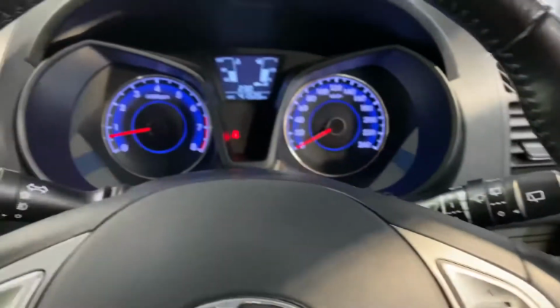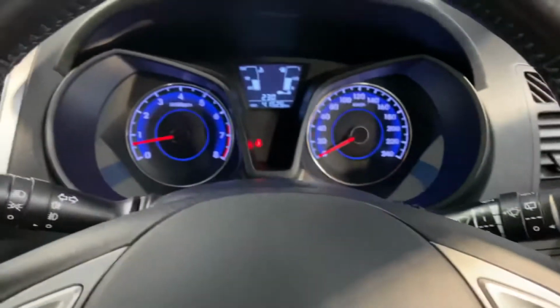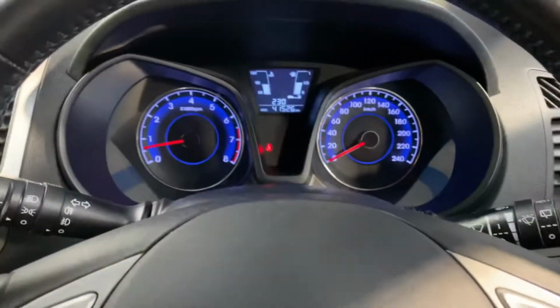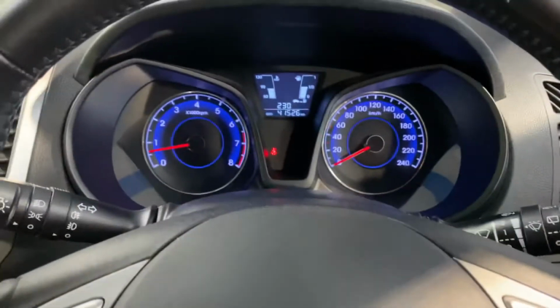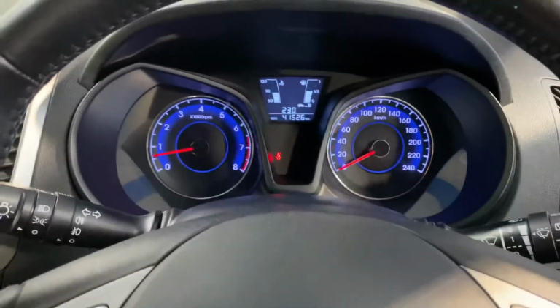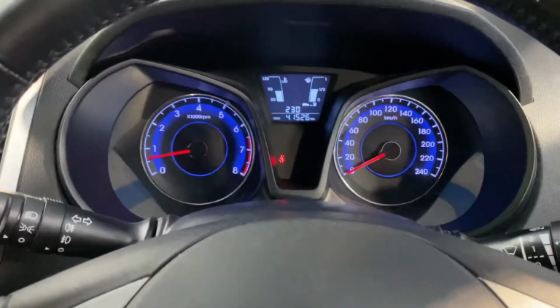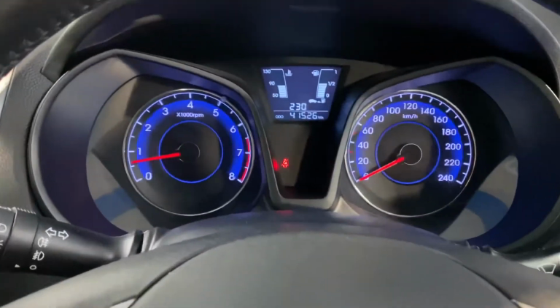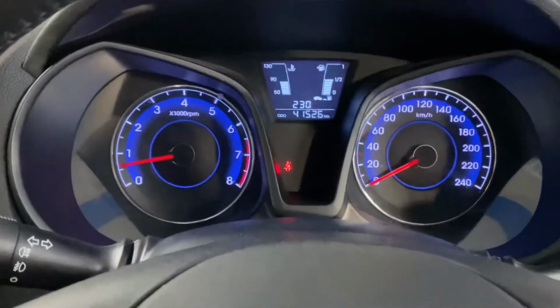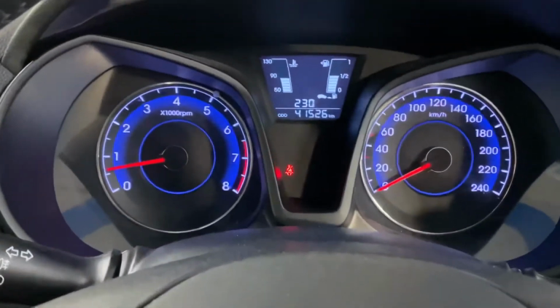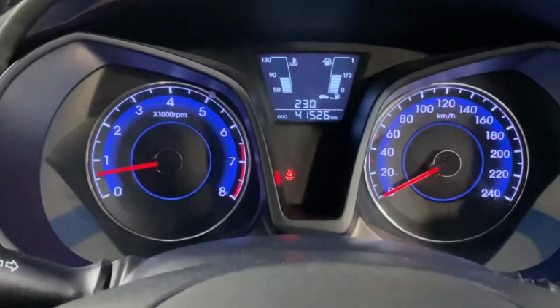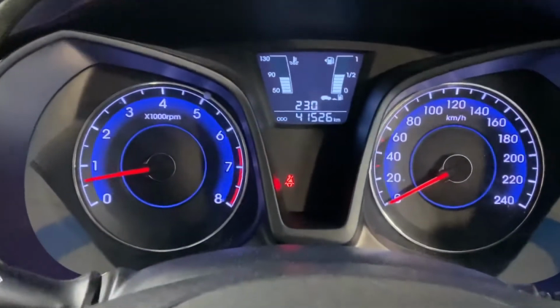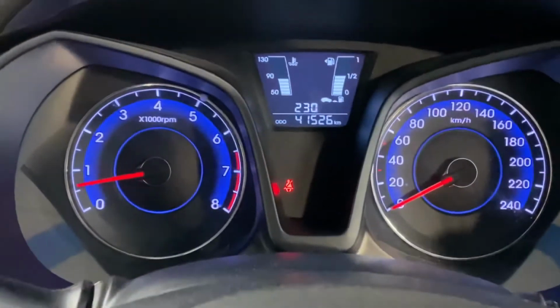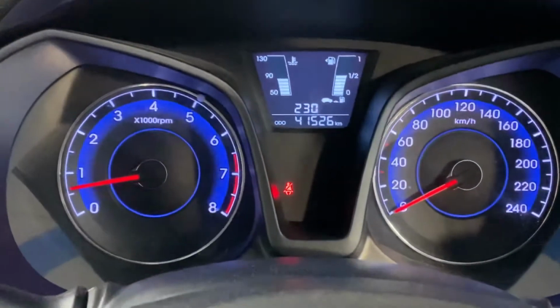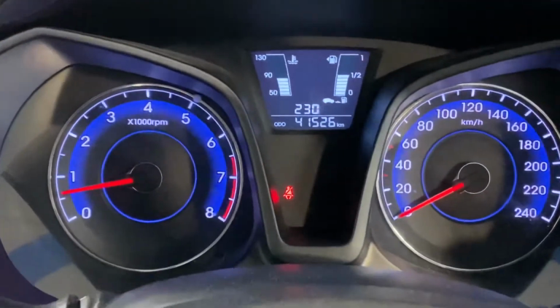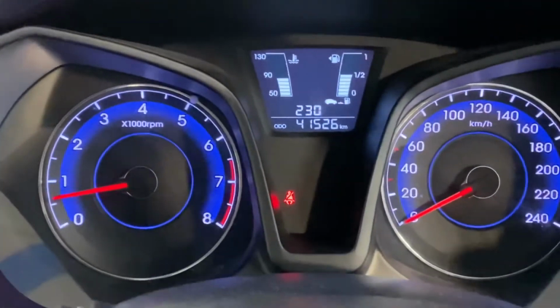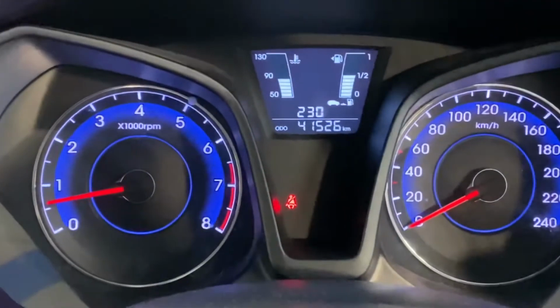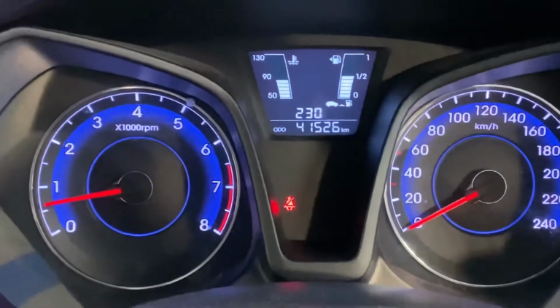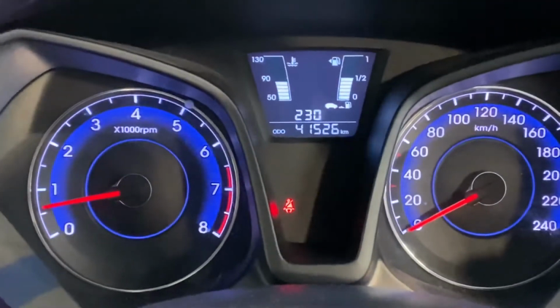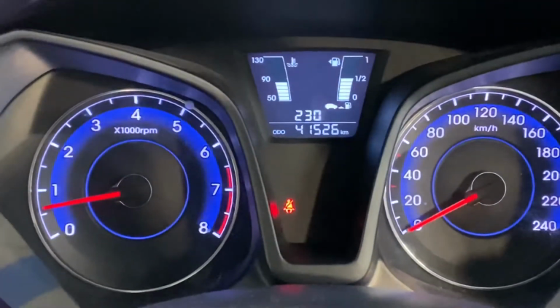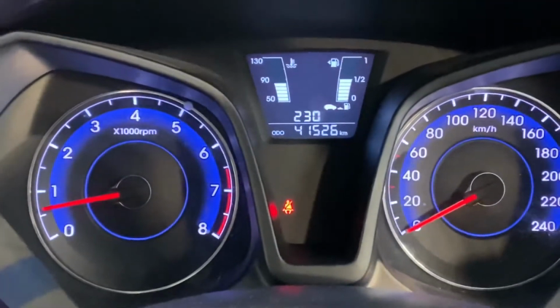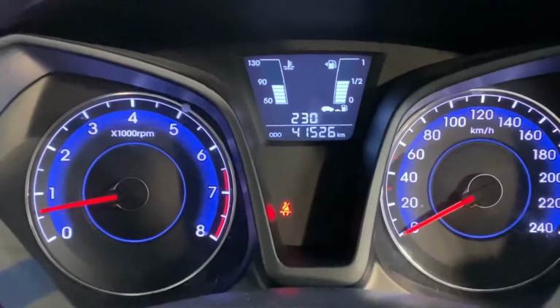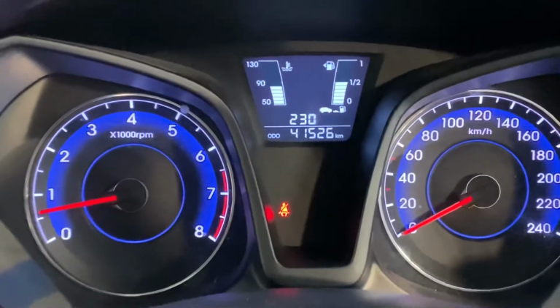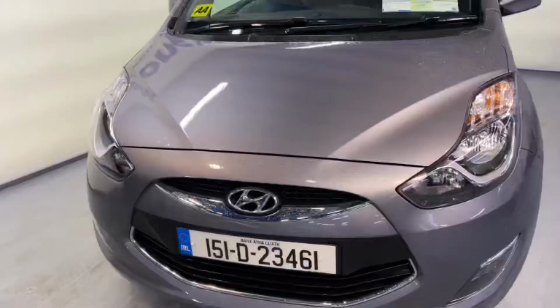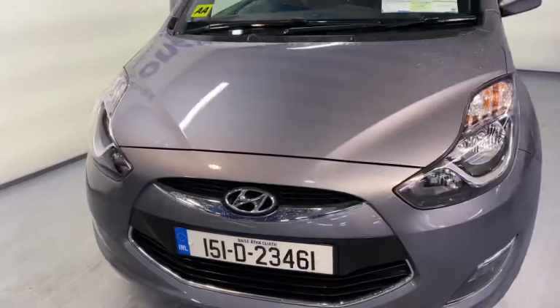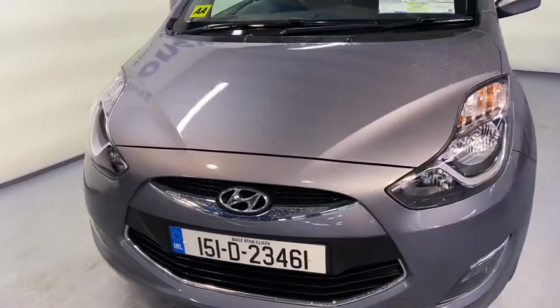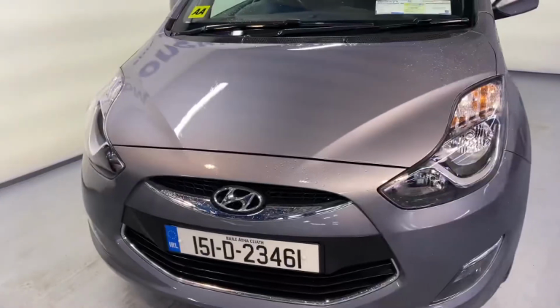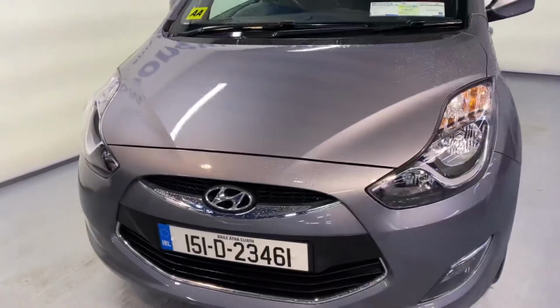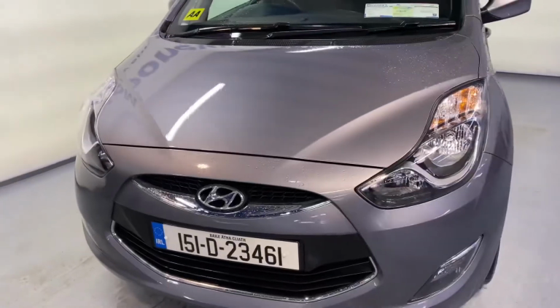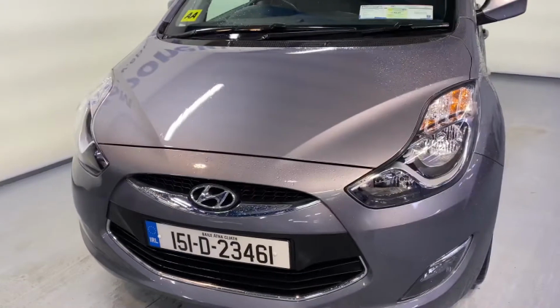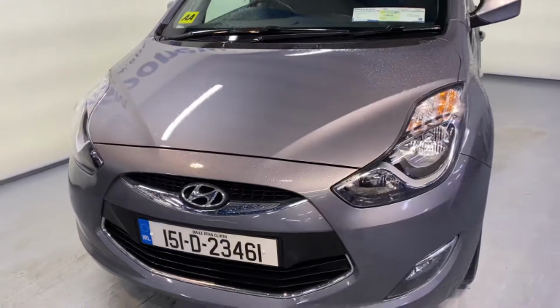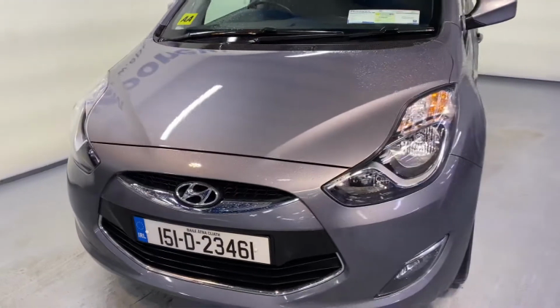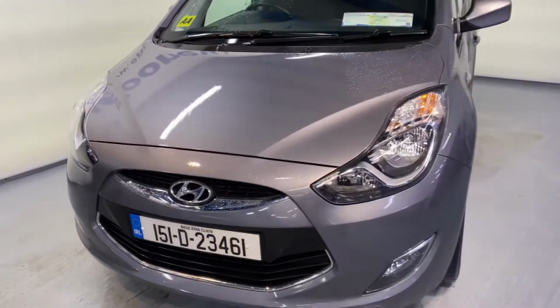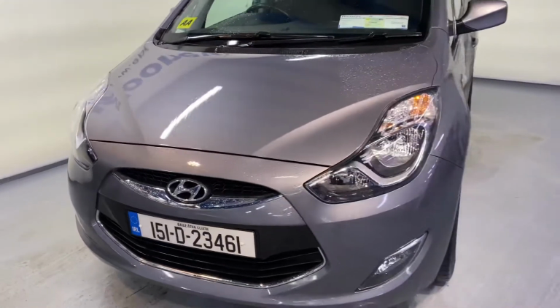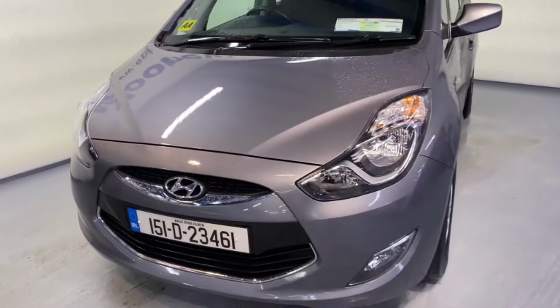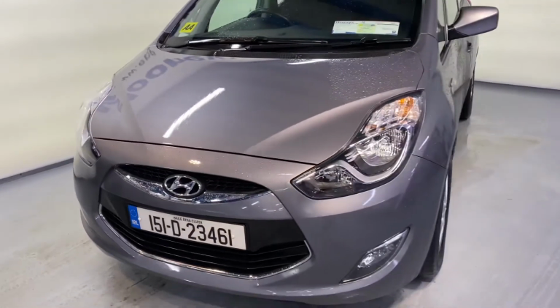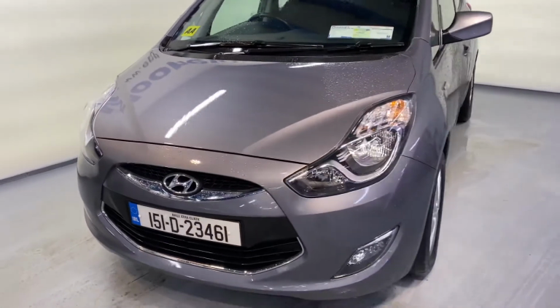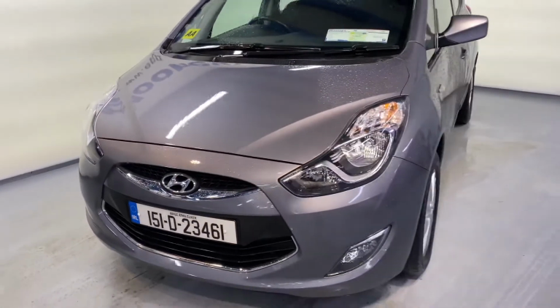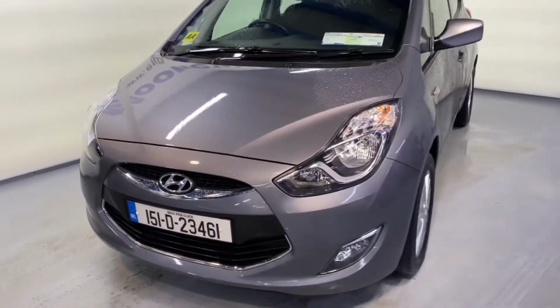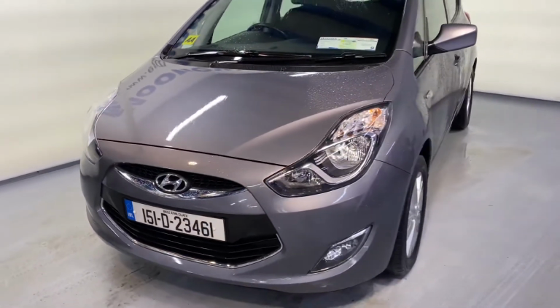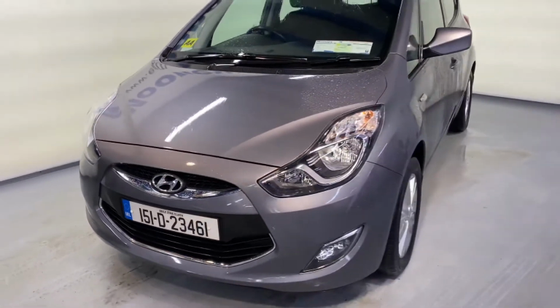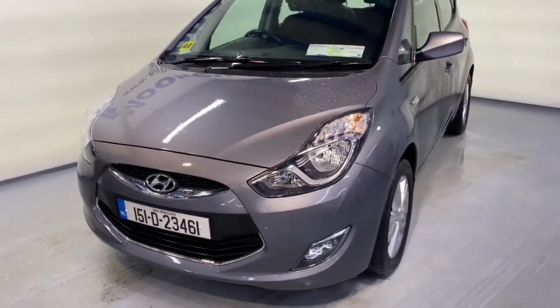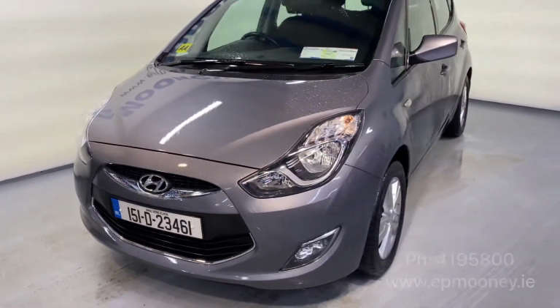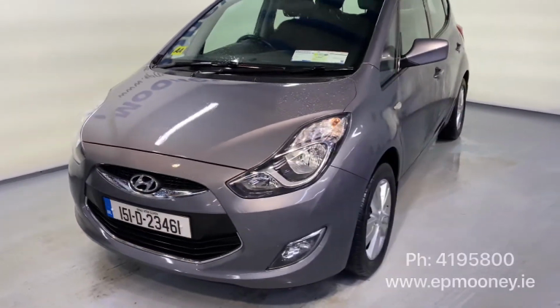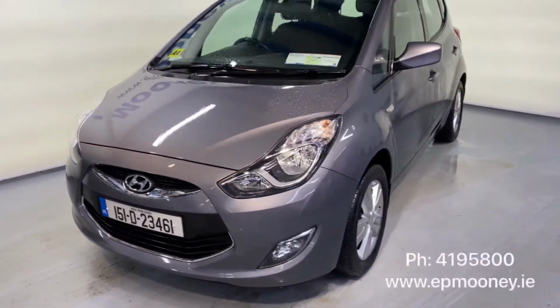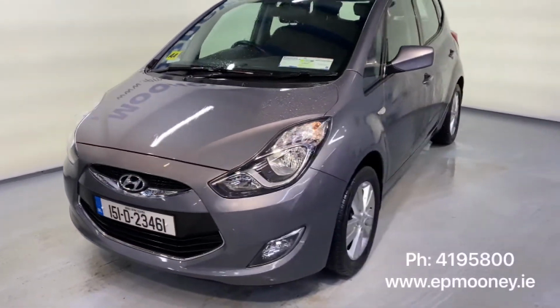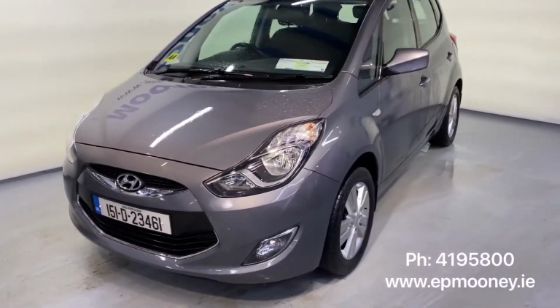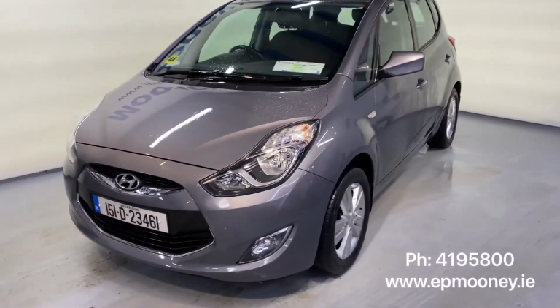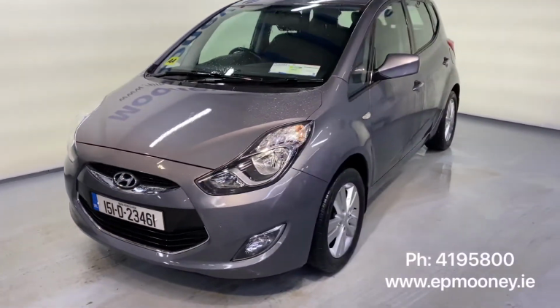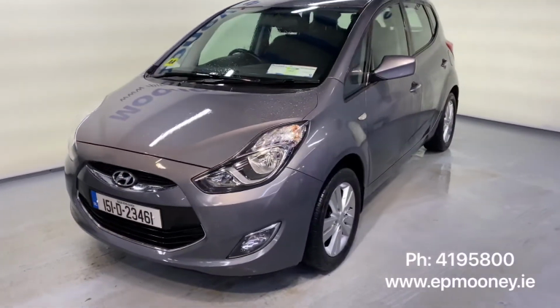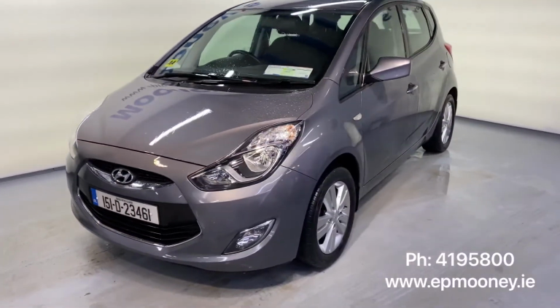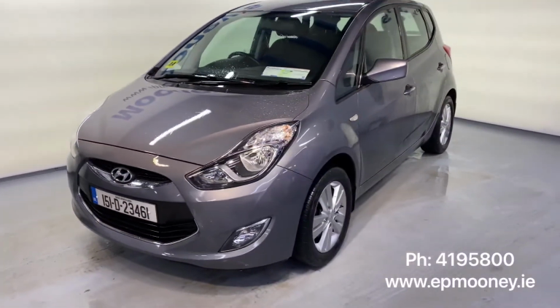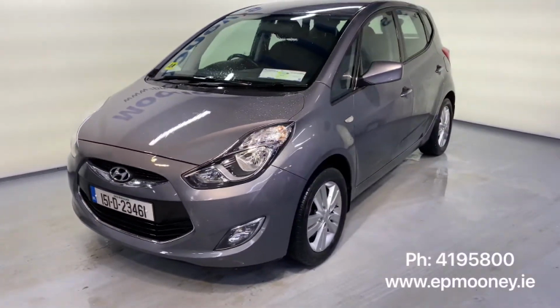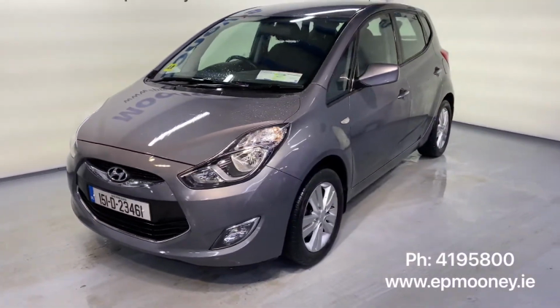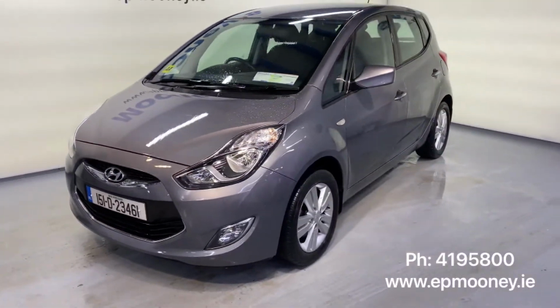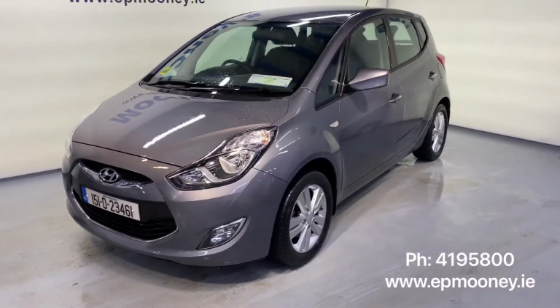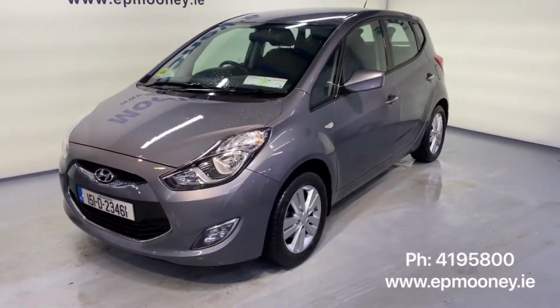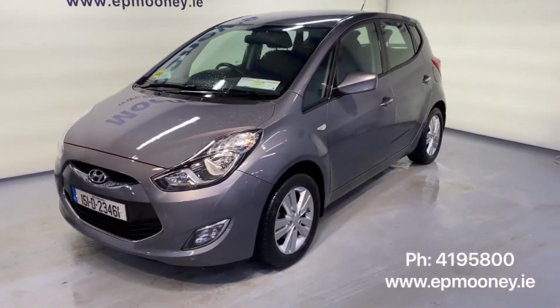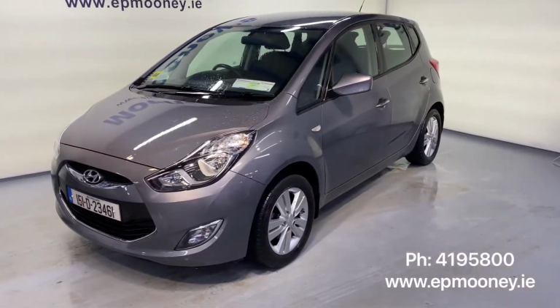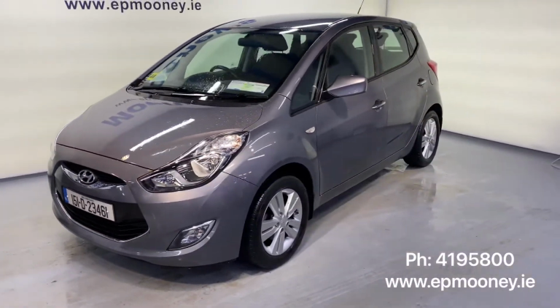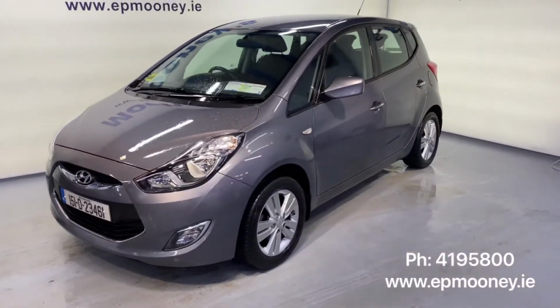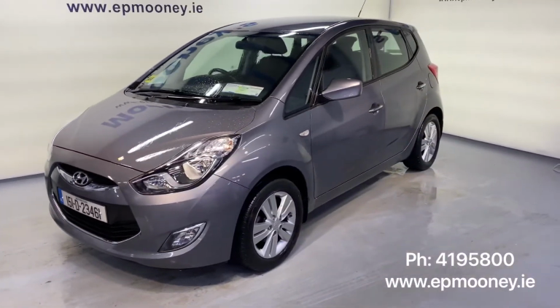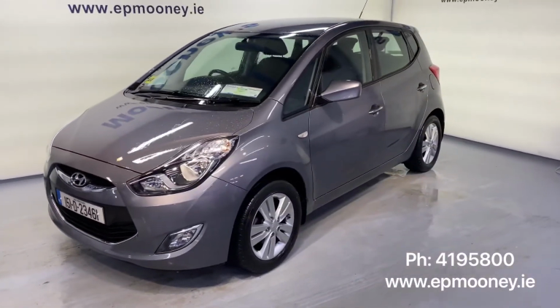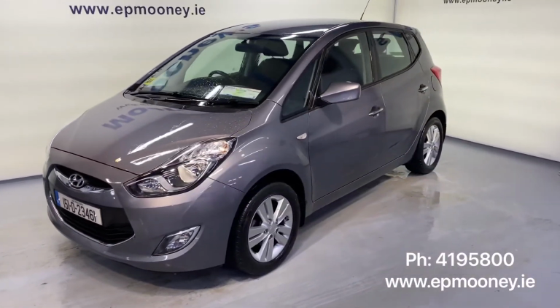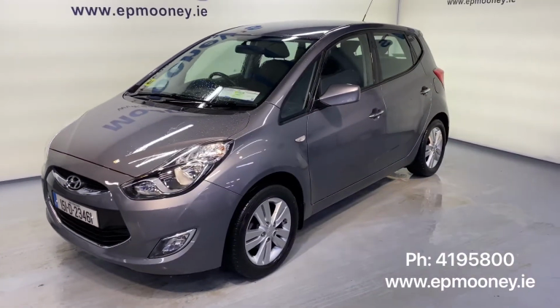There's only 41,500 kilometres on the clock — low mileage. Fully serviced here at Mooney's and will come with a Mooney's warranty.